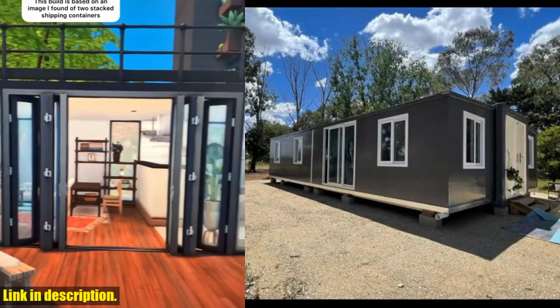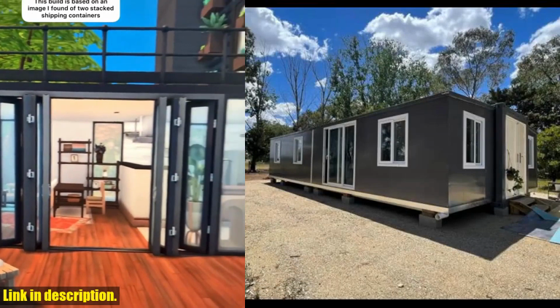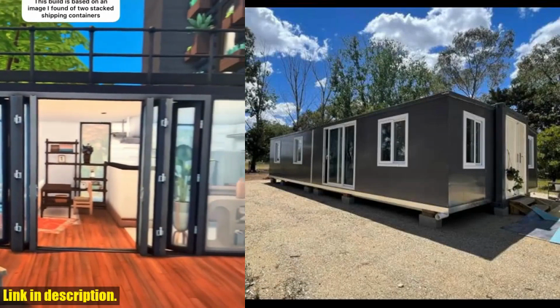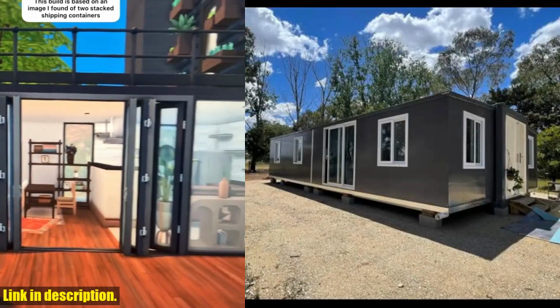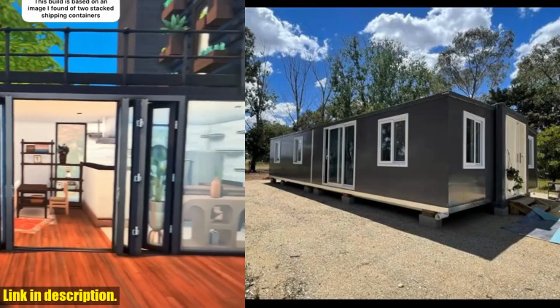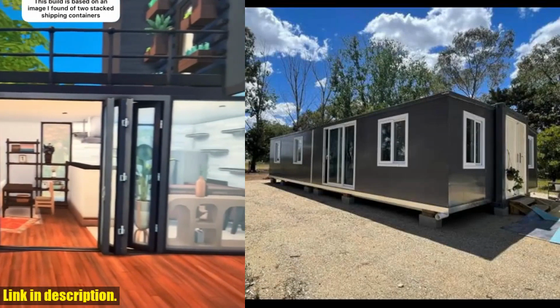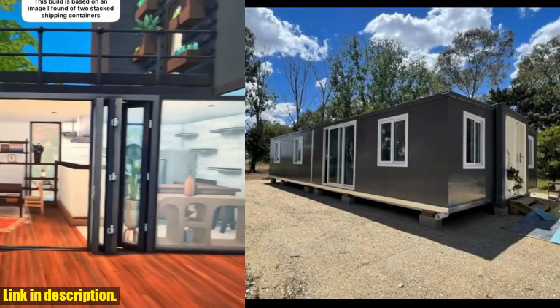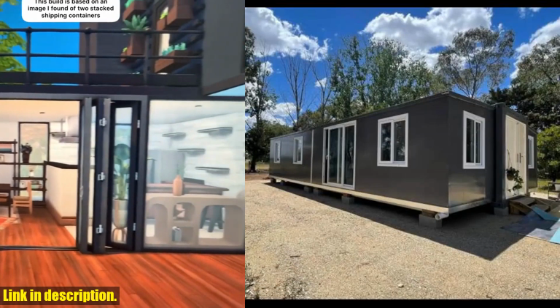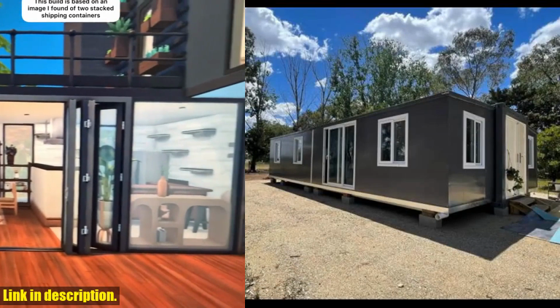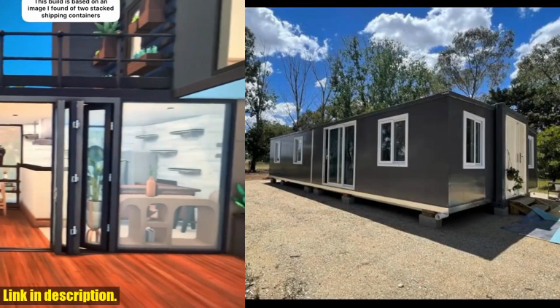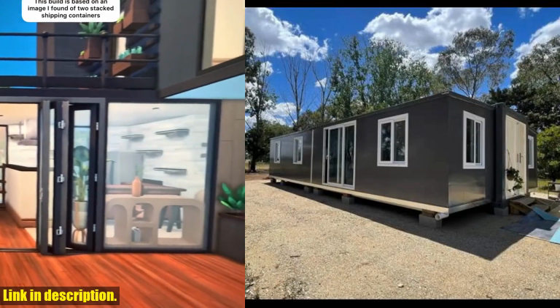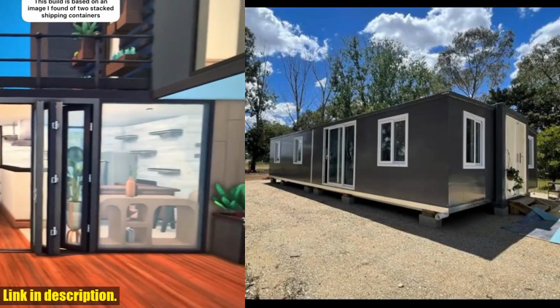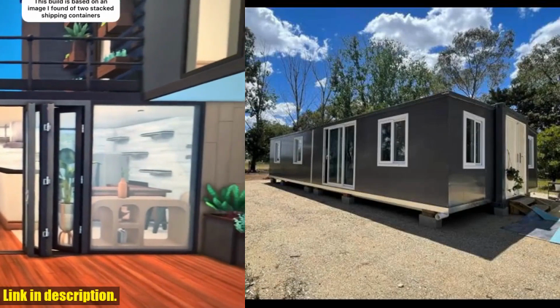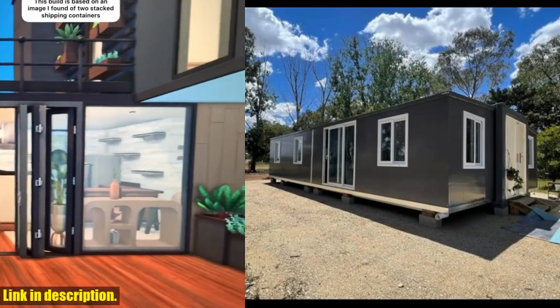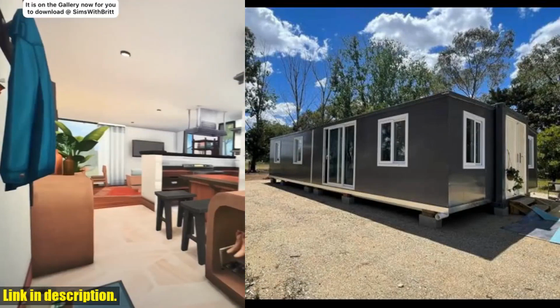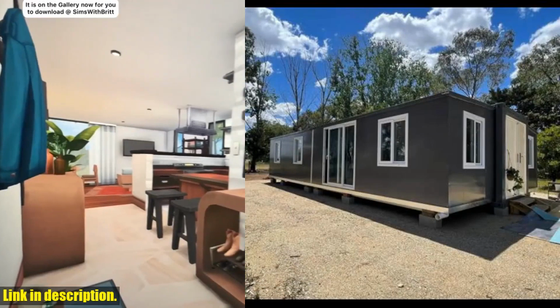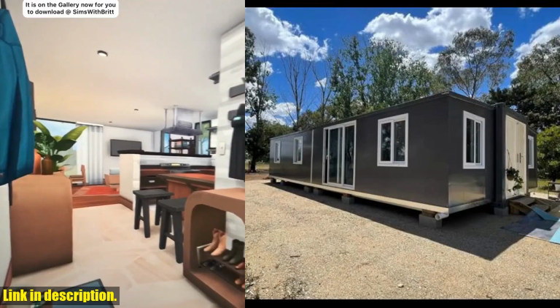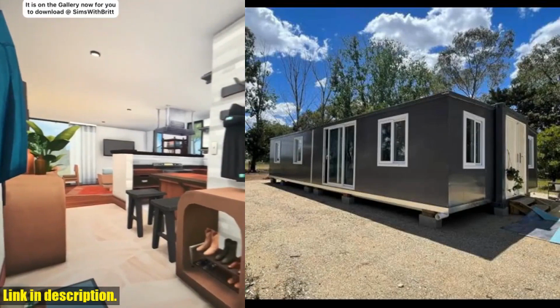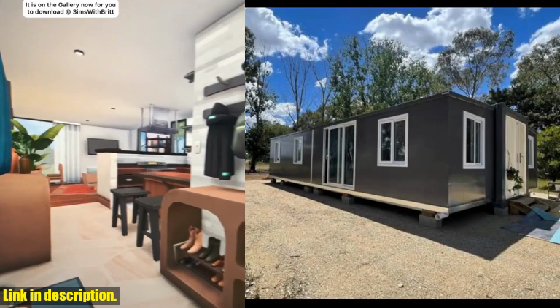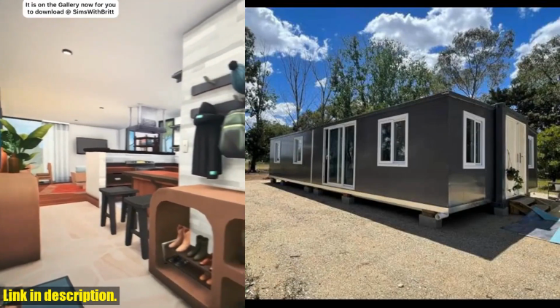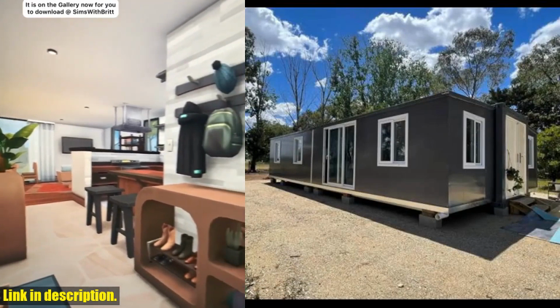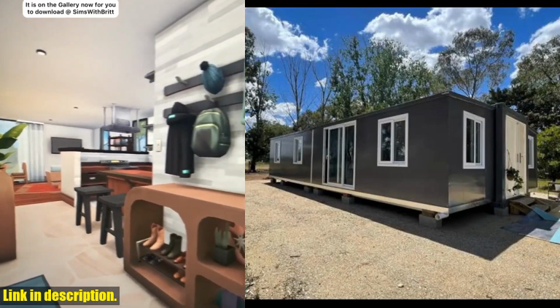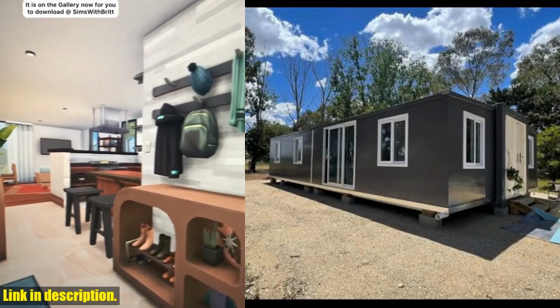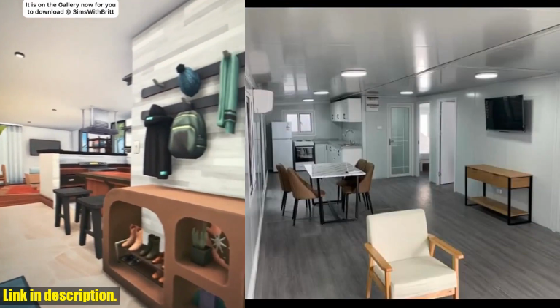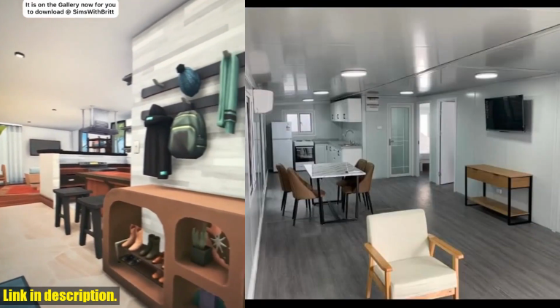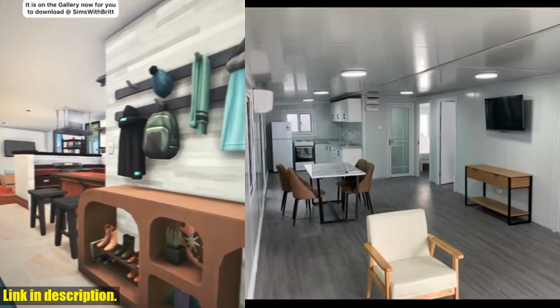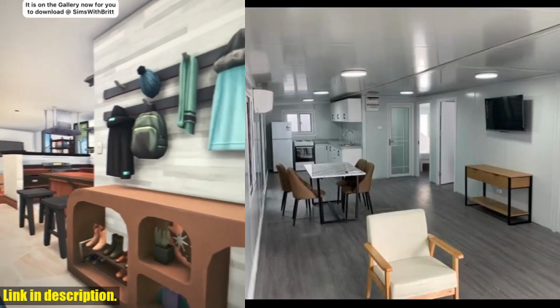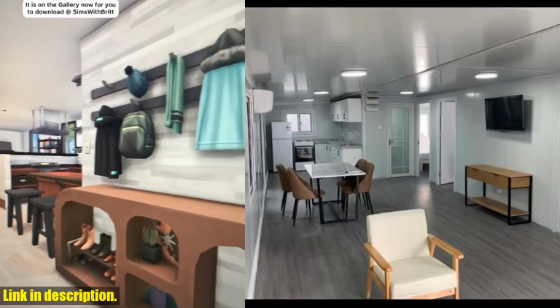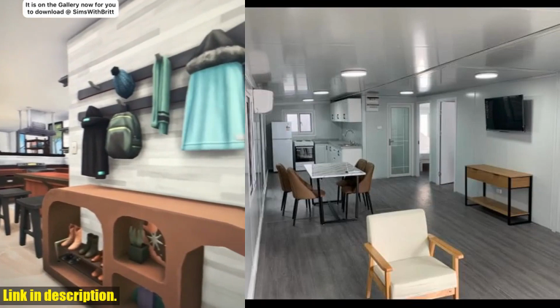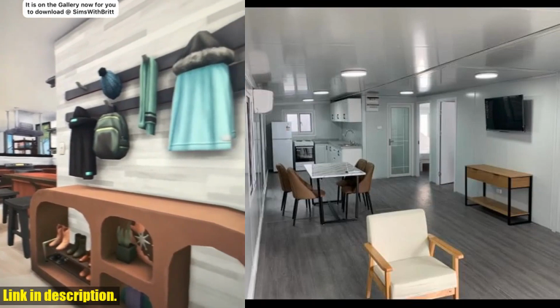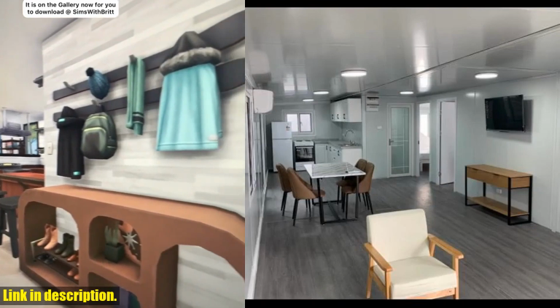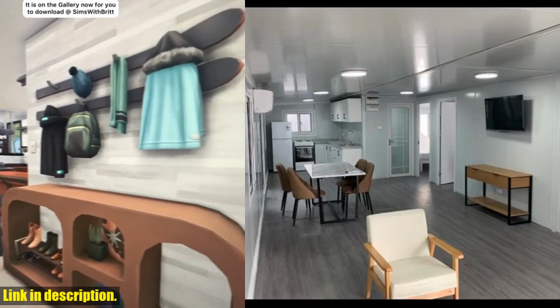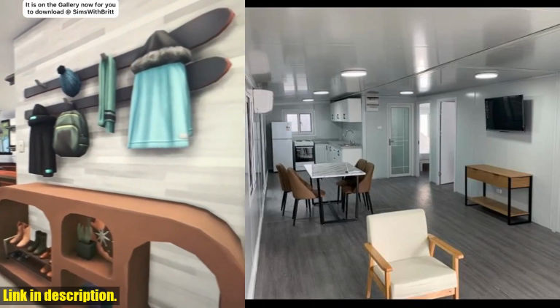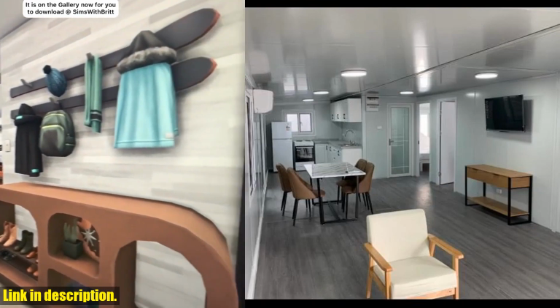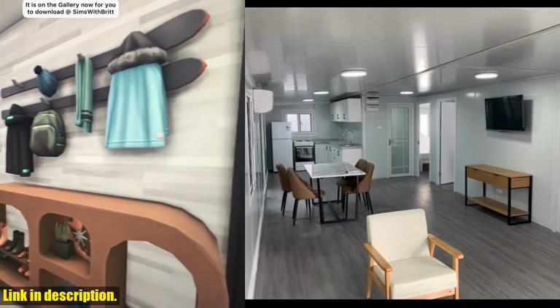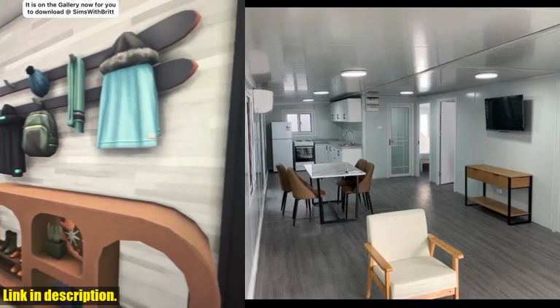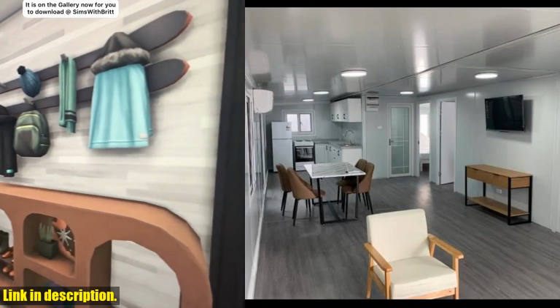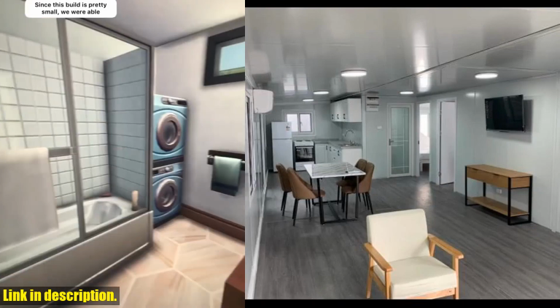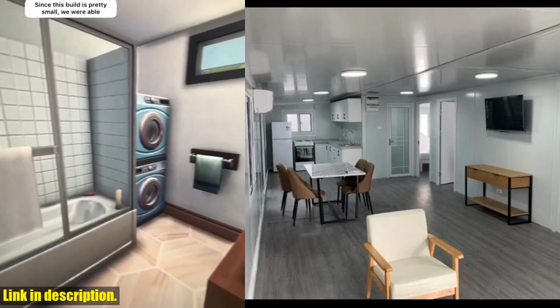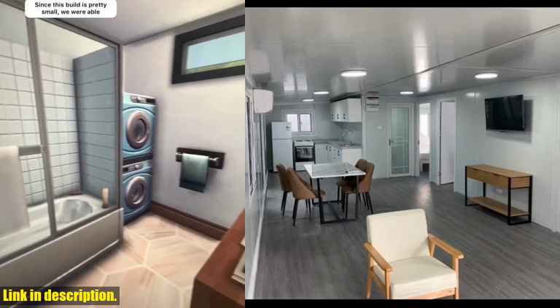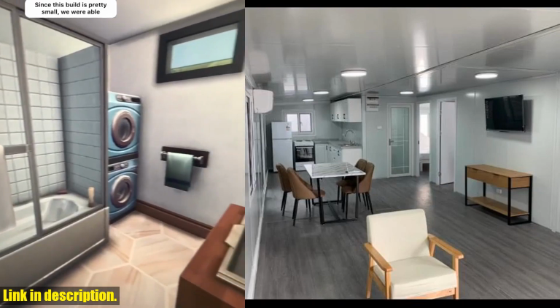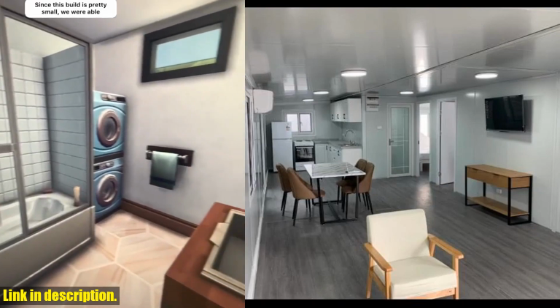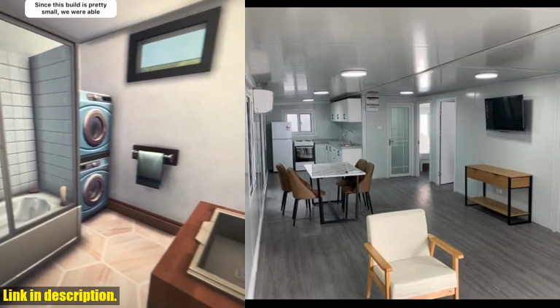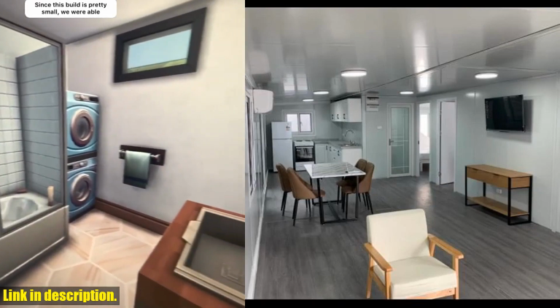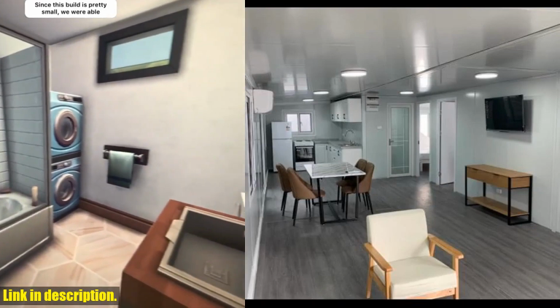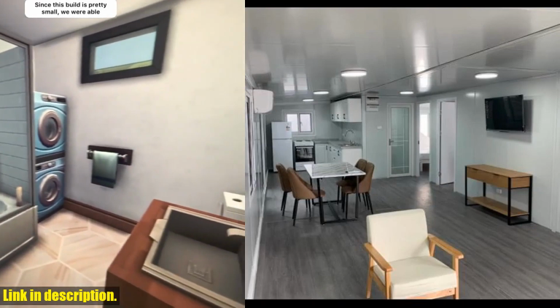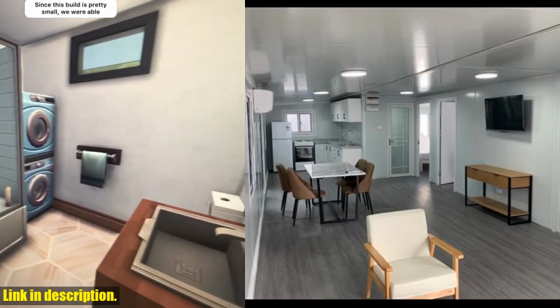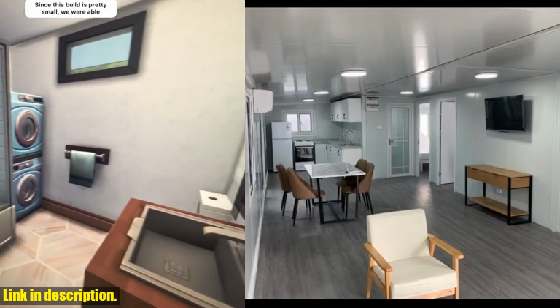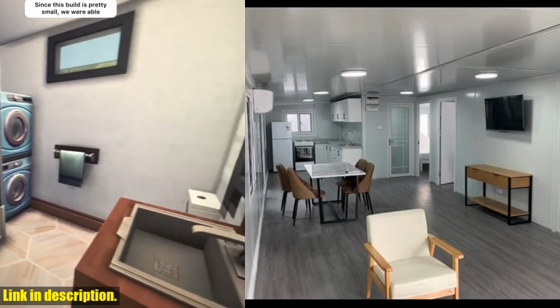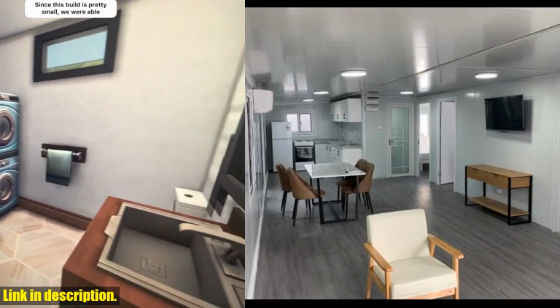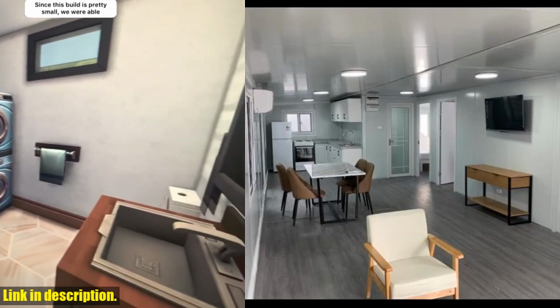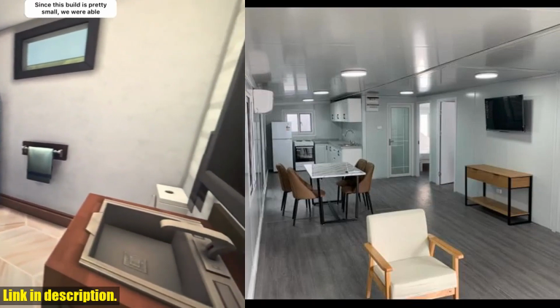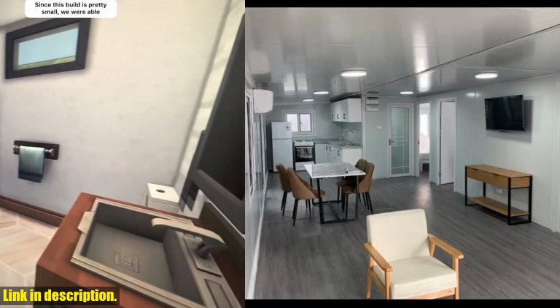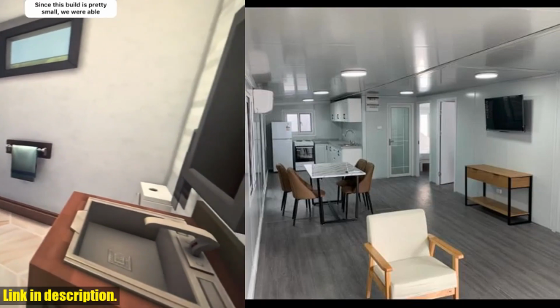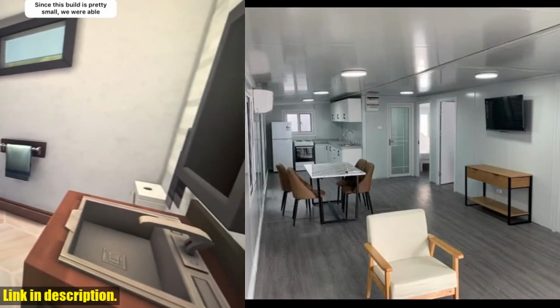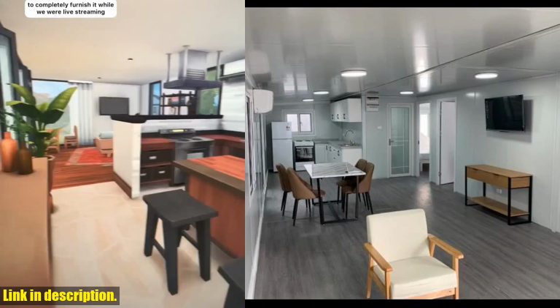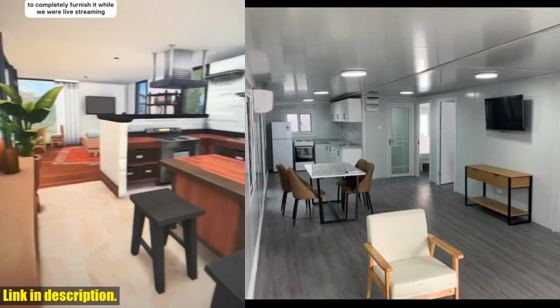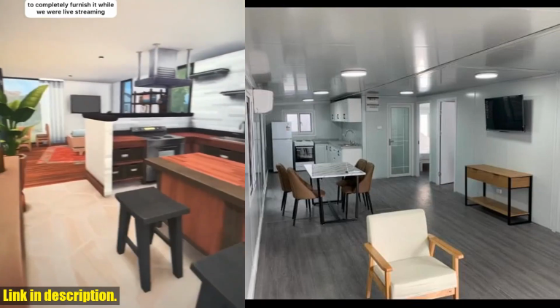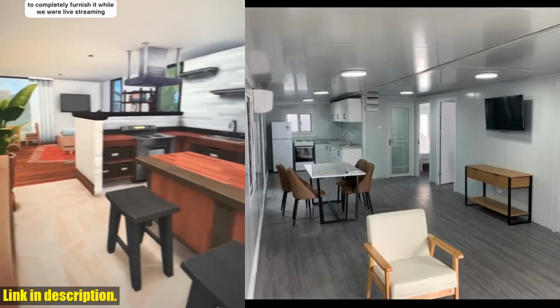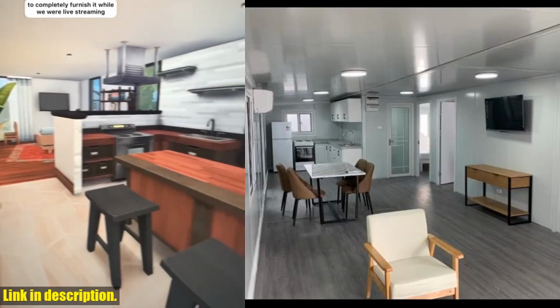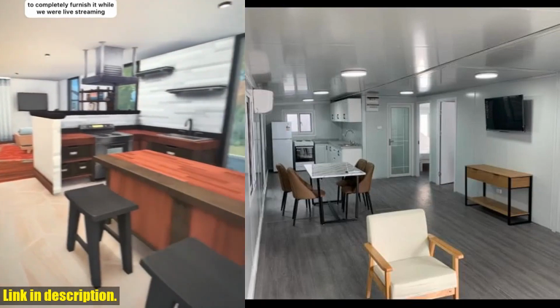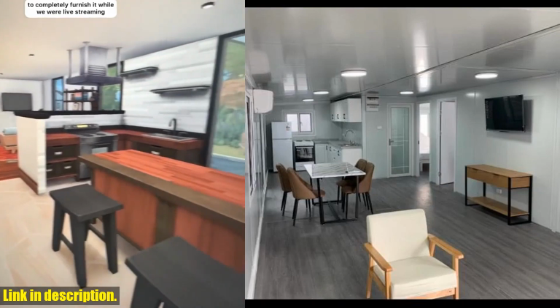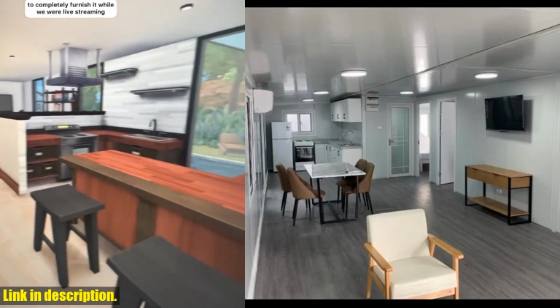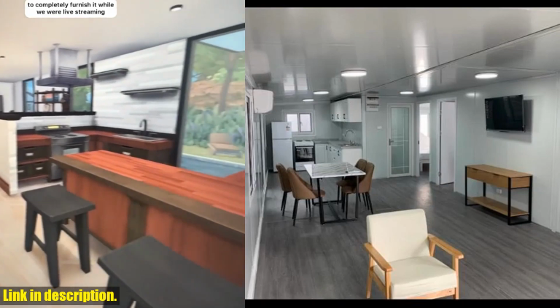Made of sturdy and durable steel, it's foldable and portable, and comes with a built-in toilet, fan, faucet, and pipes.